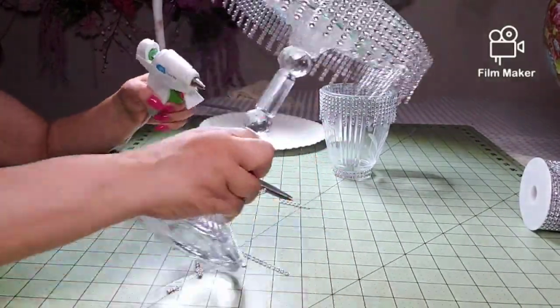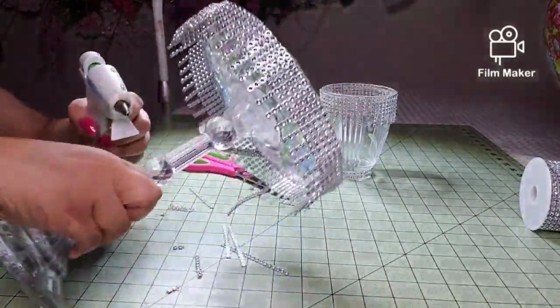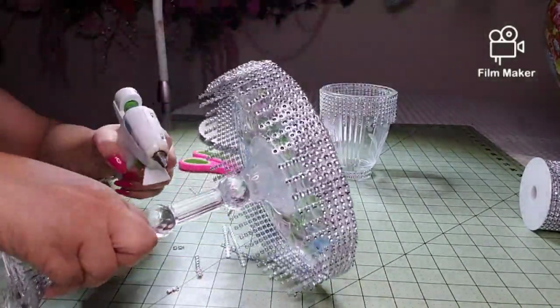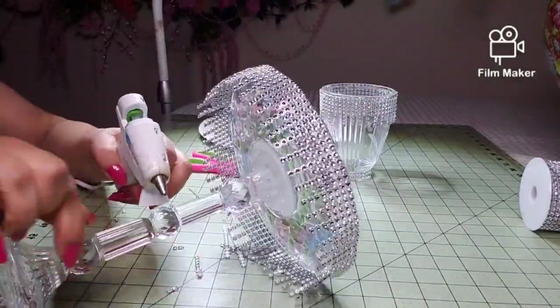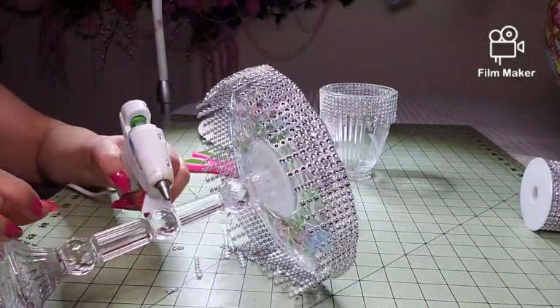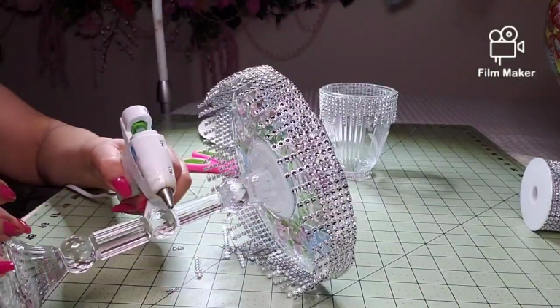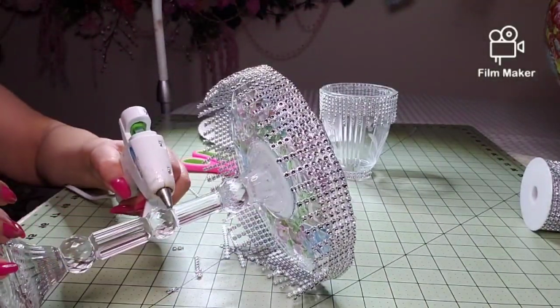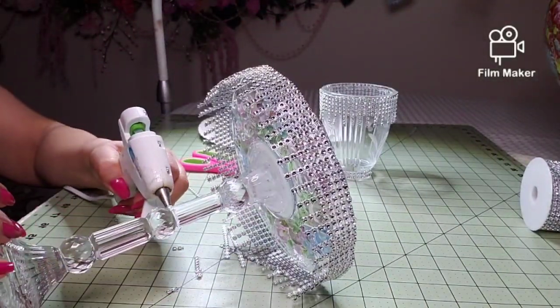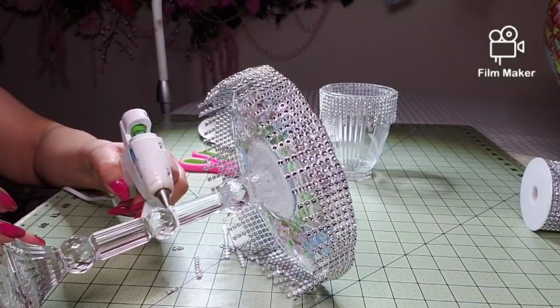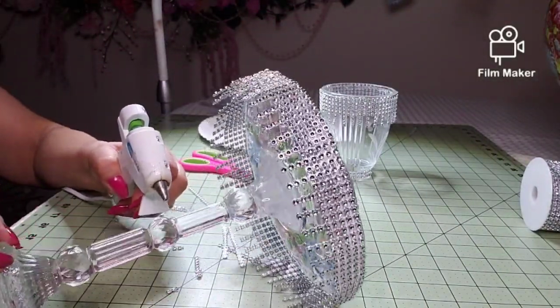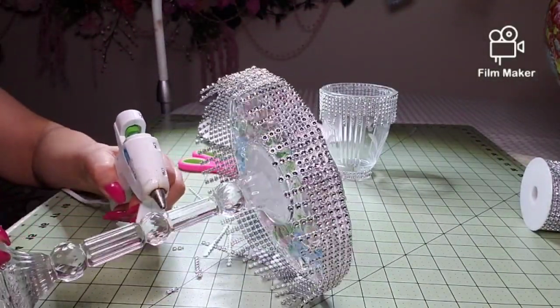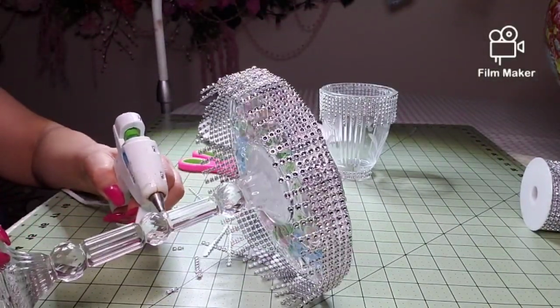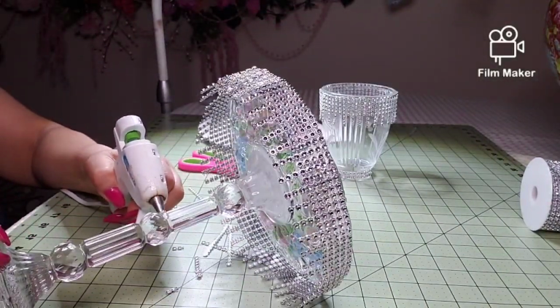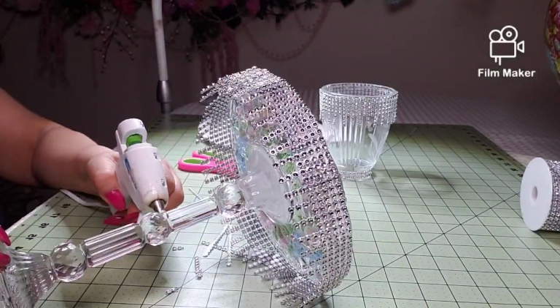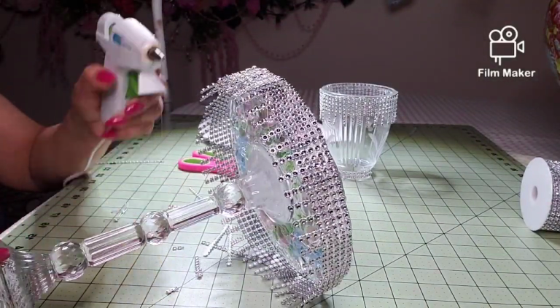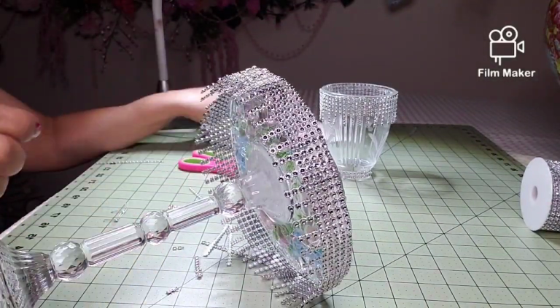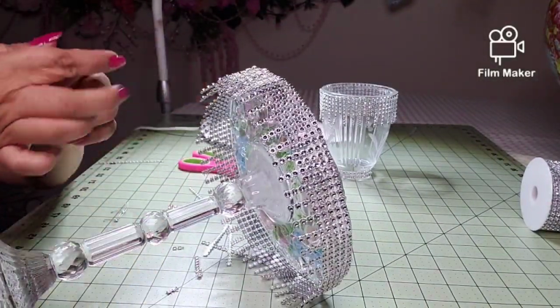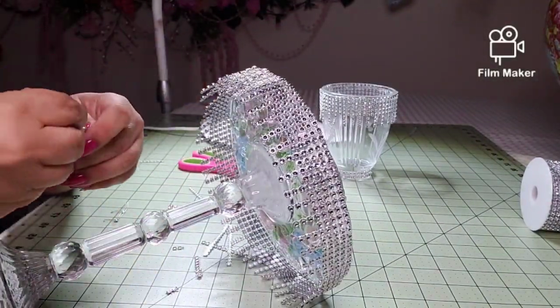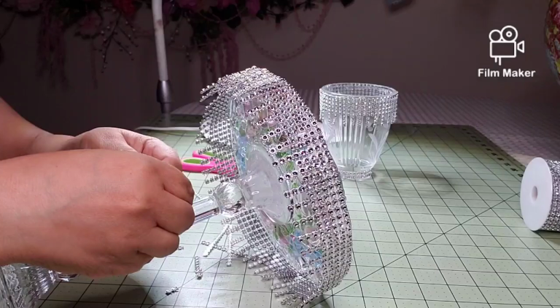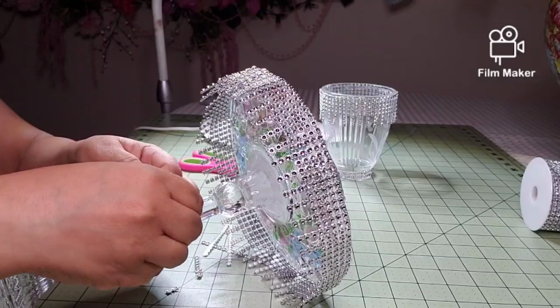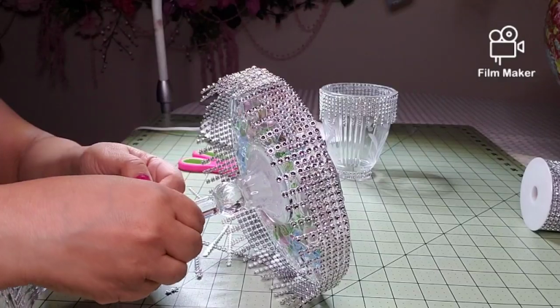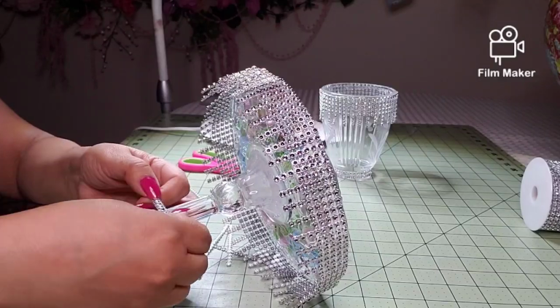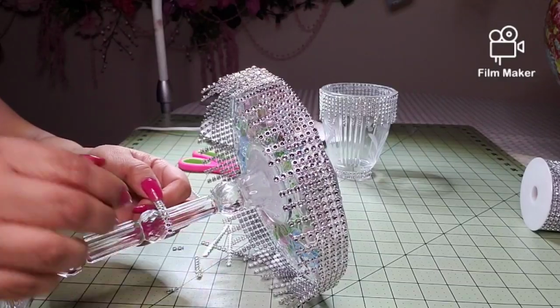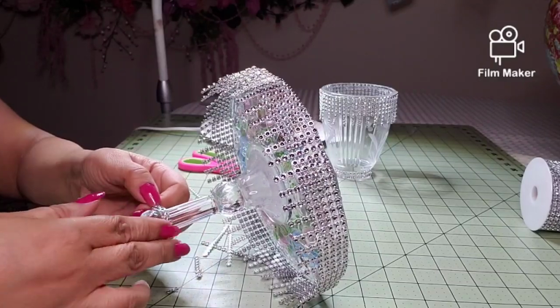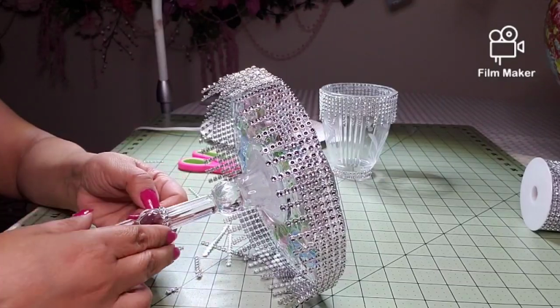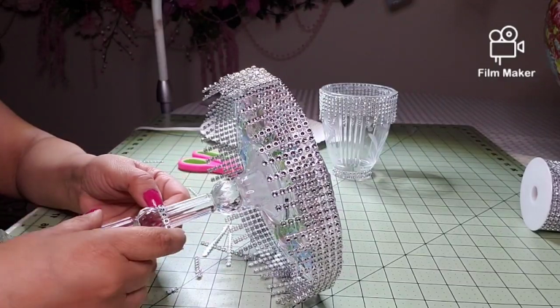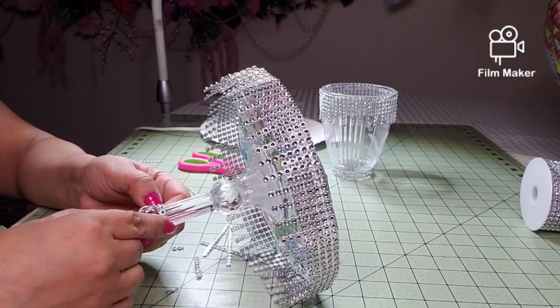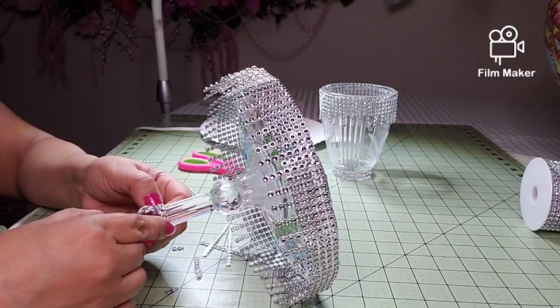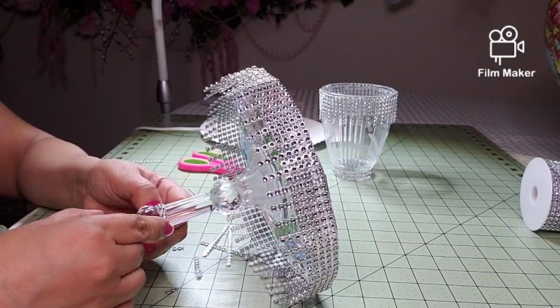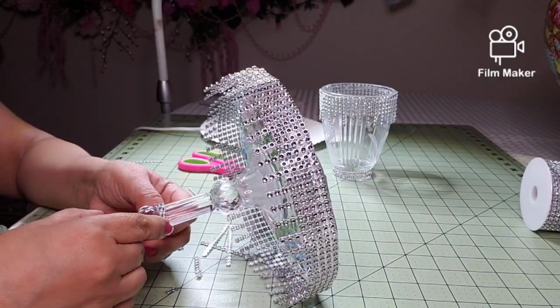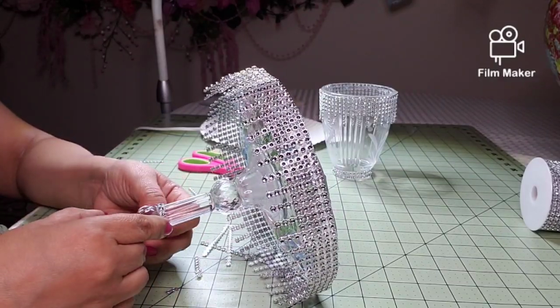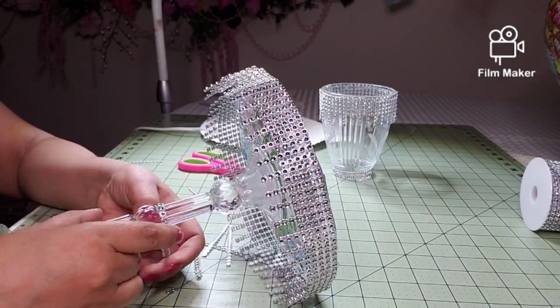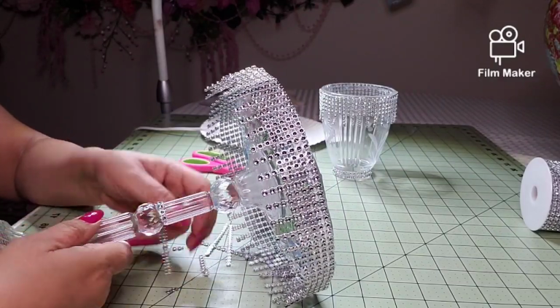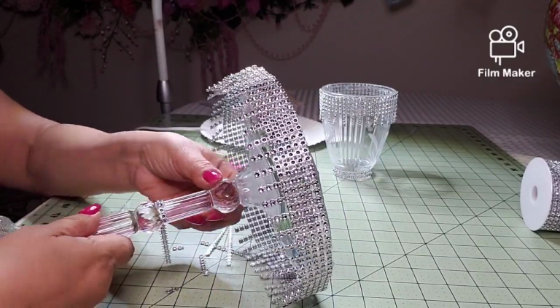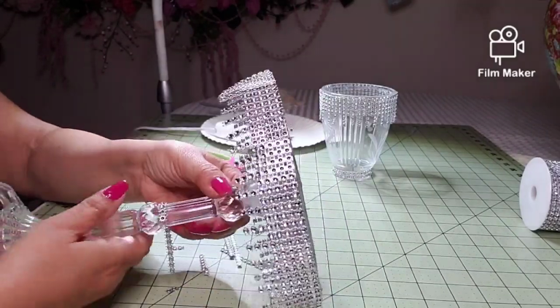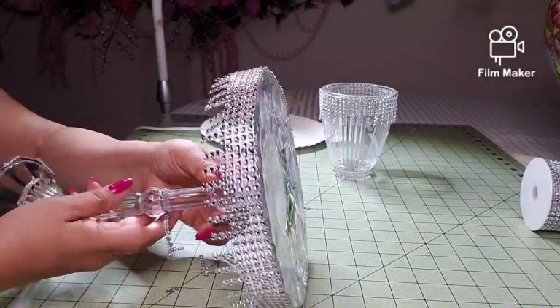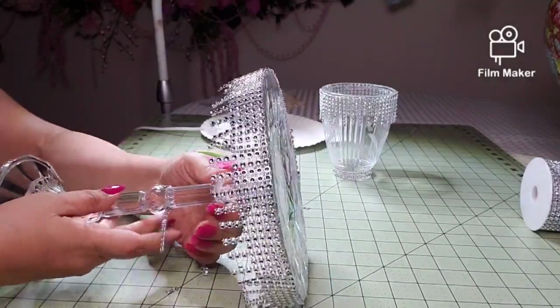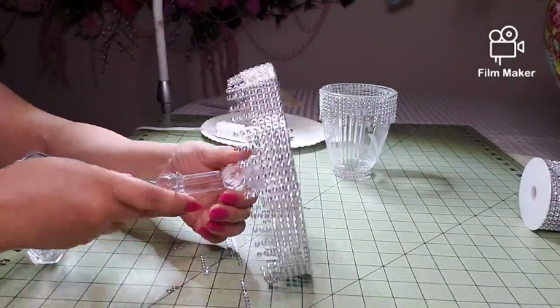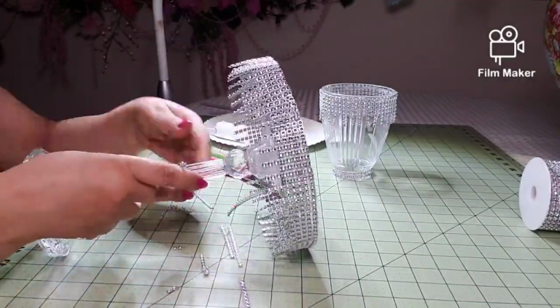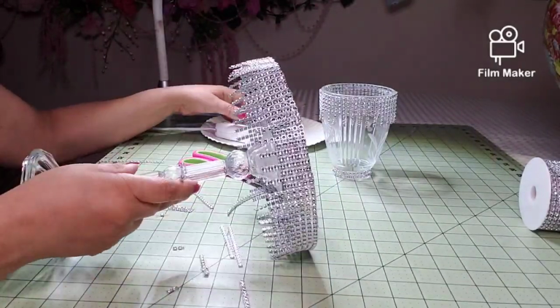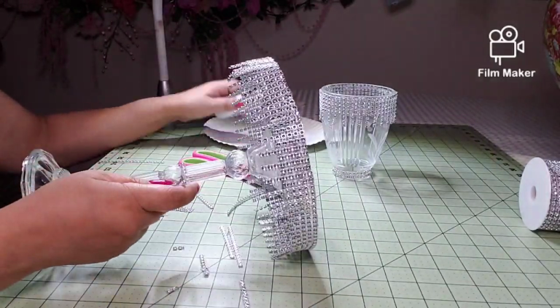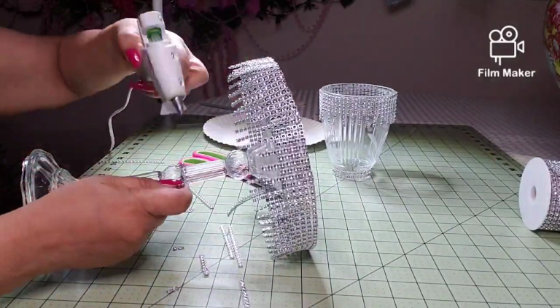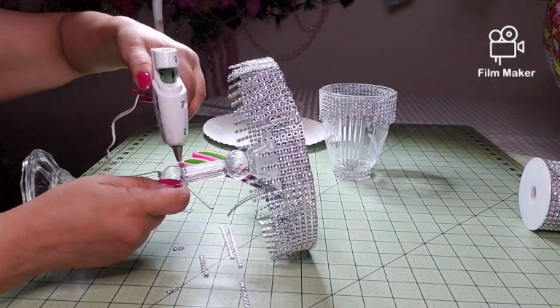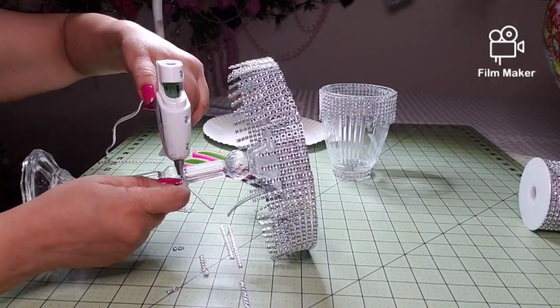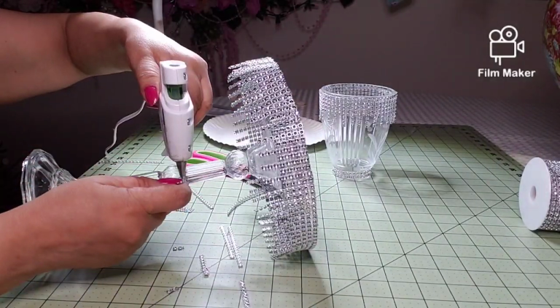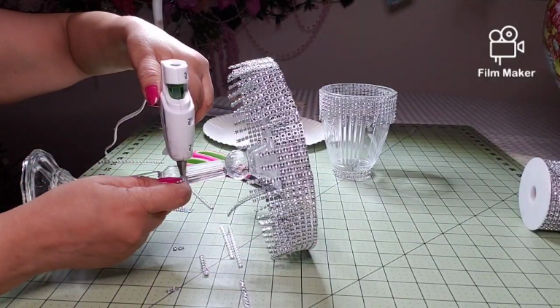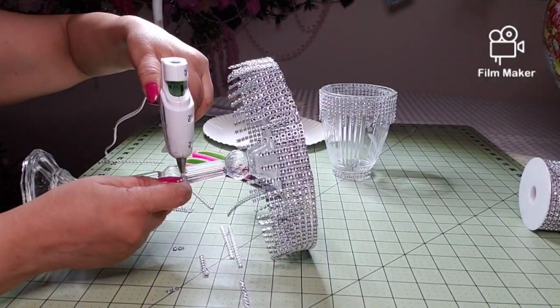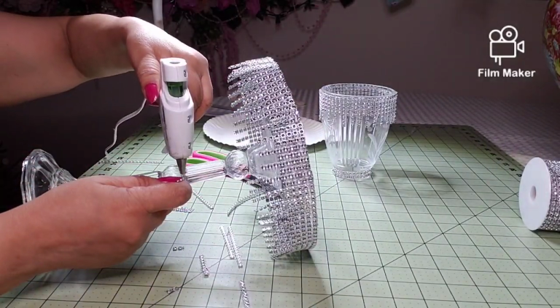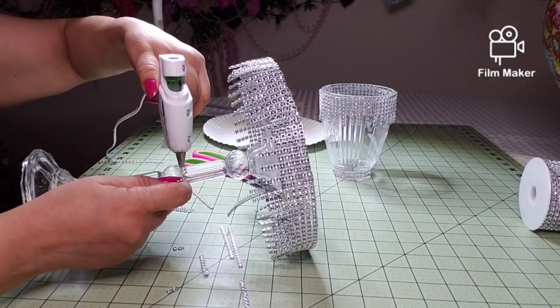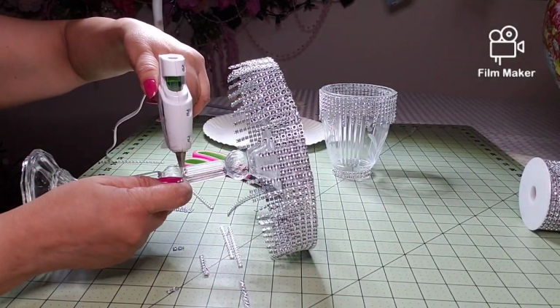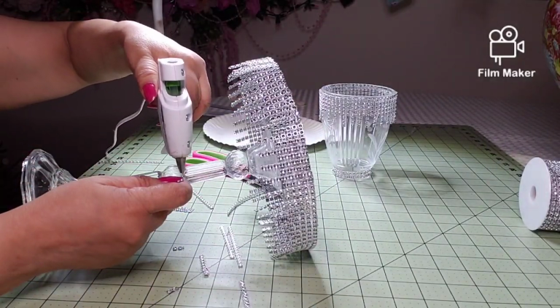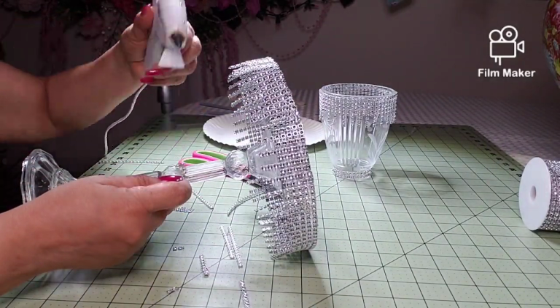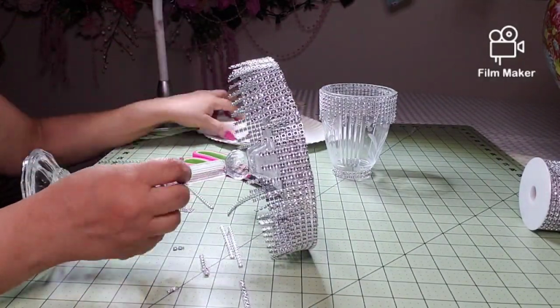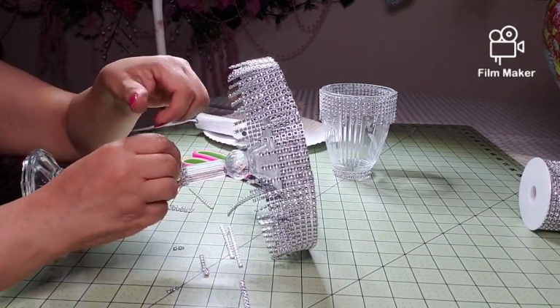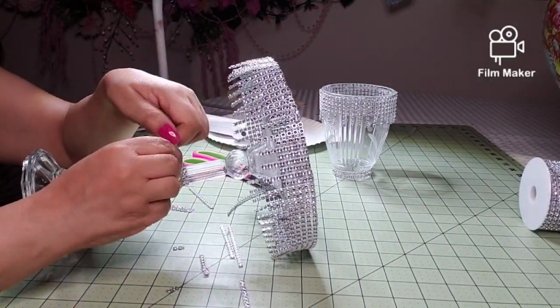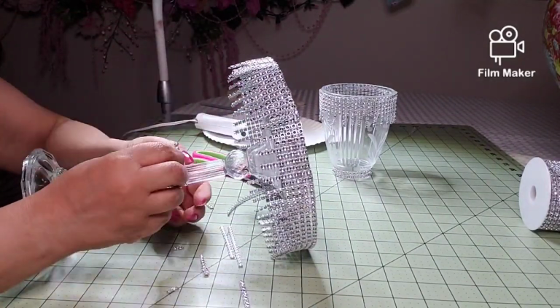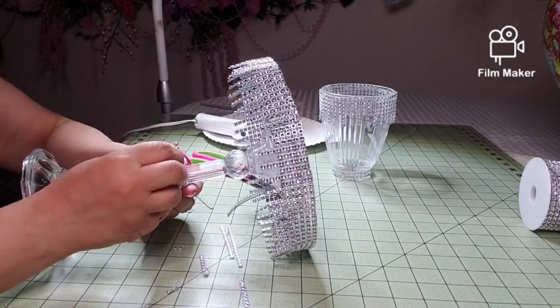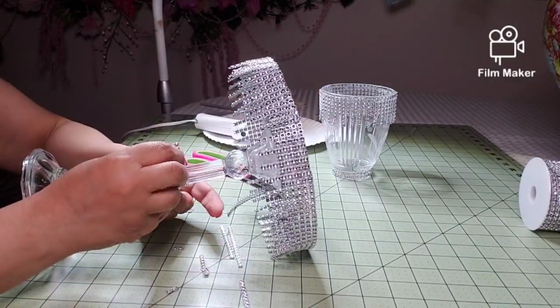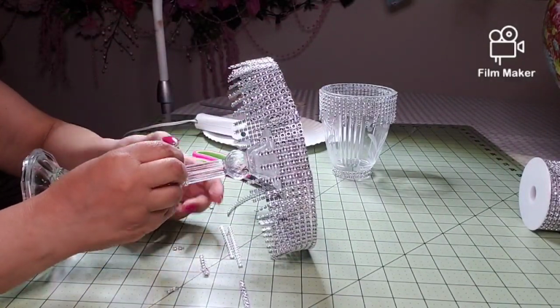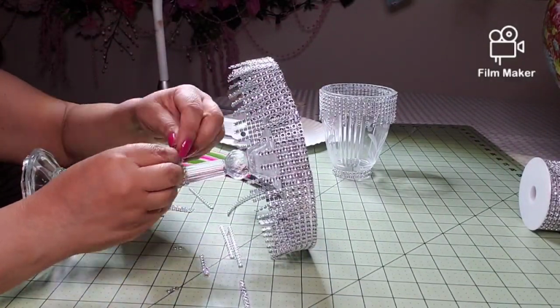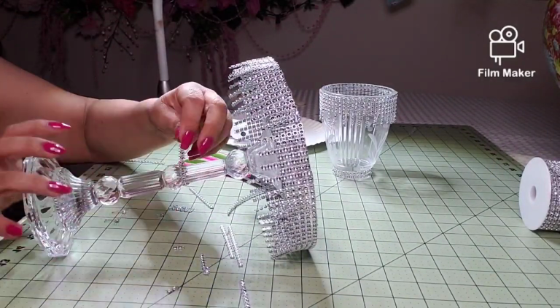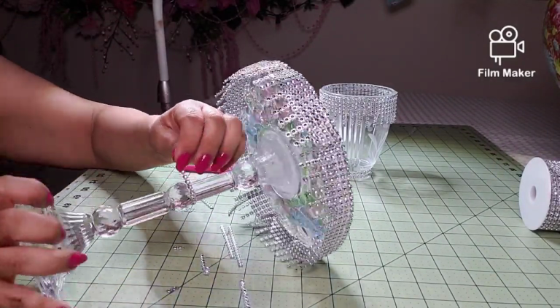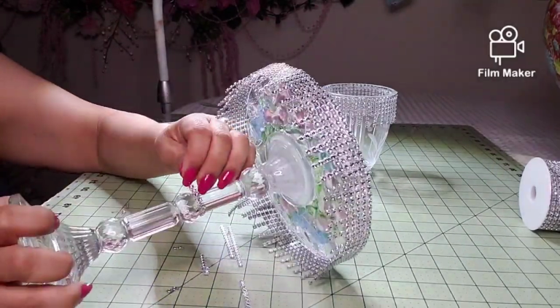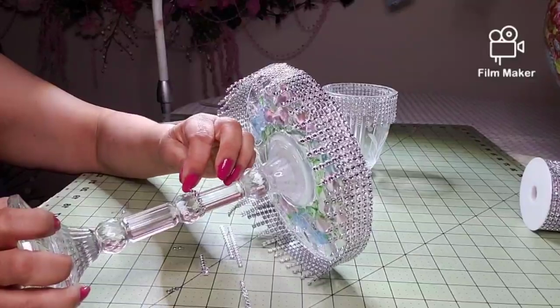Now I'm going to do the same — actually, I'm just going to glue on some strips, two strips.